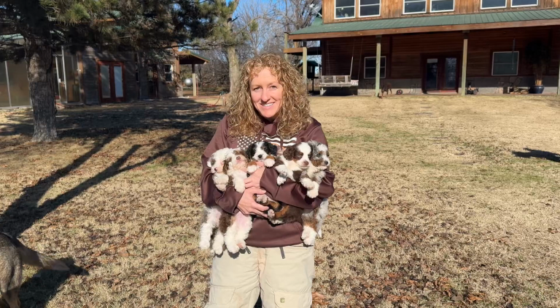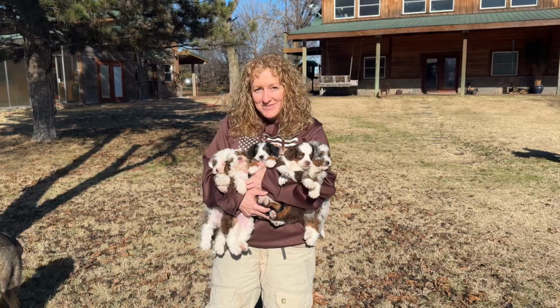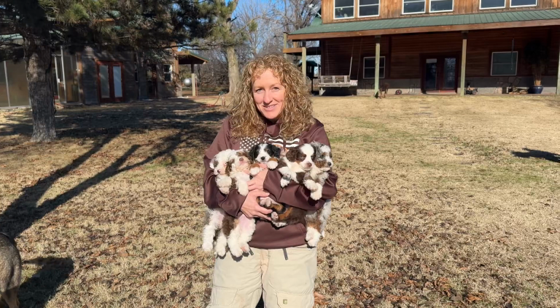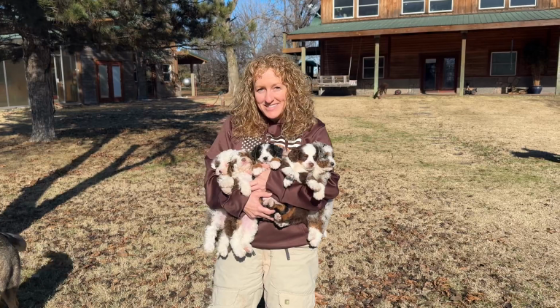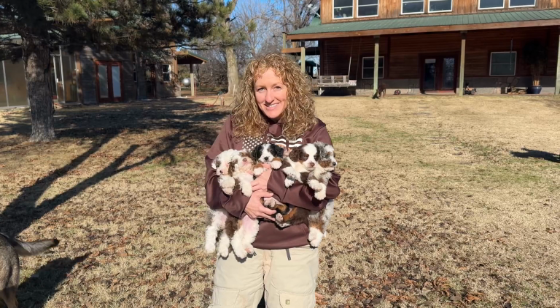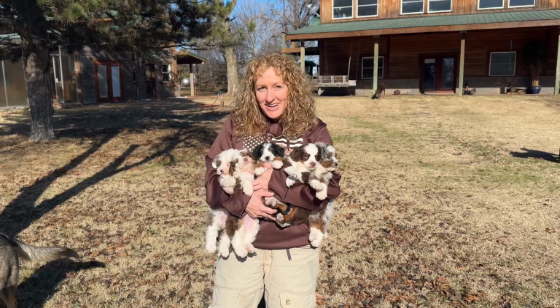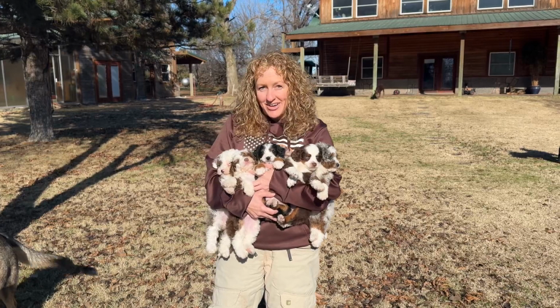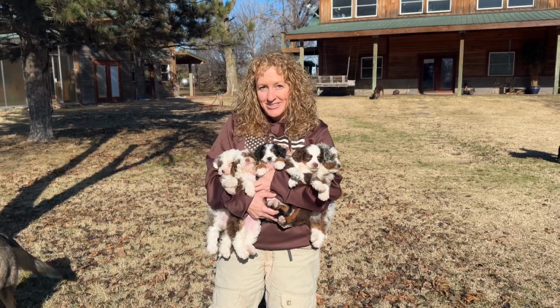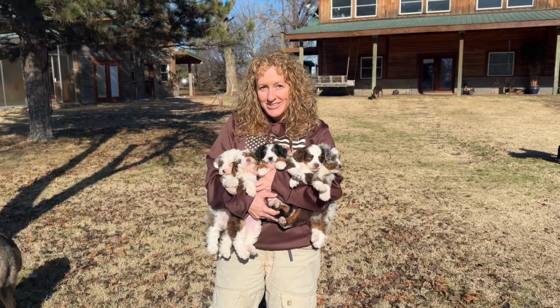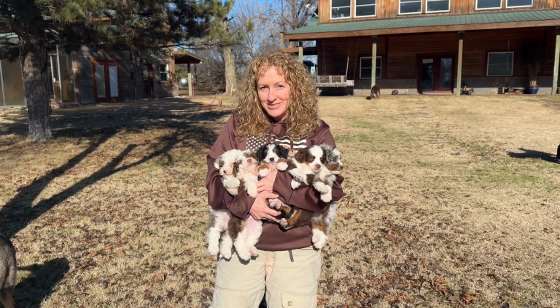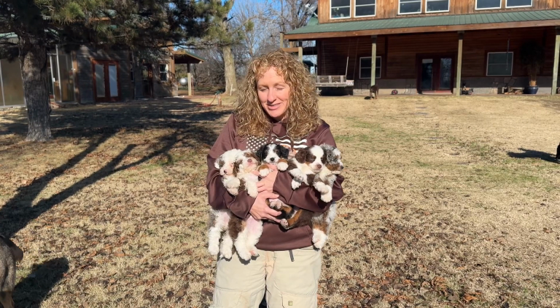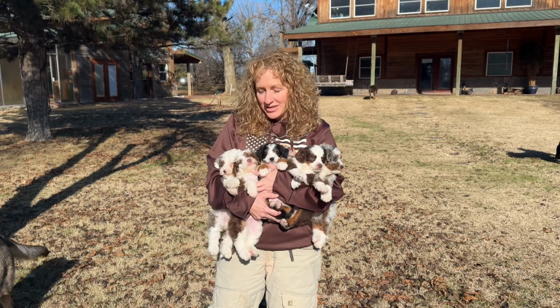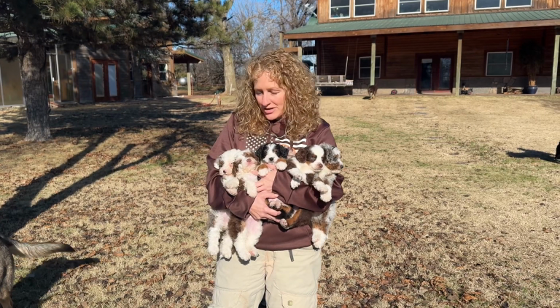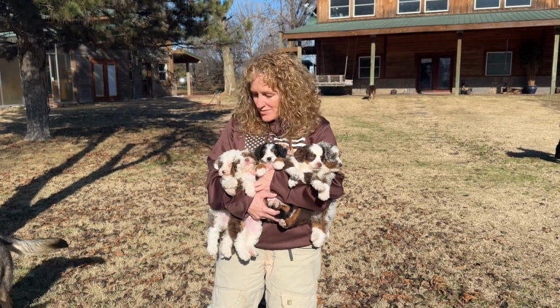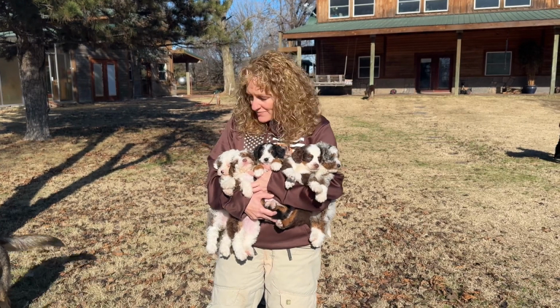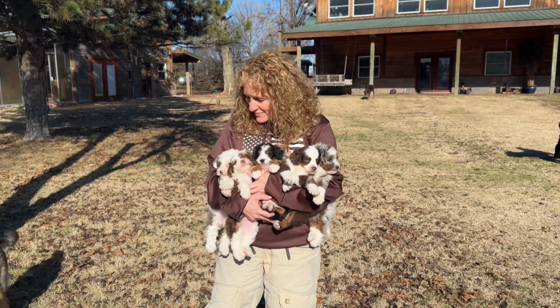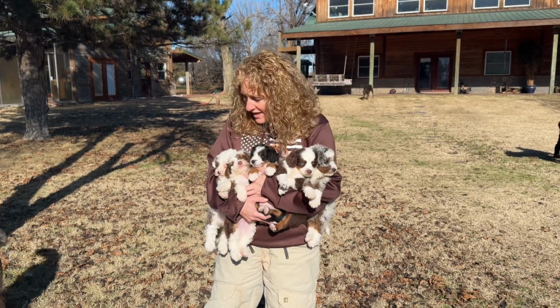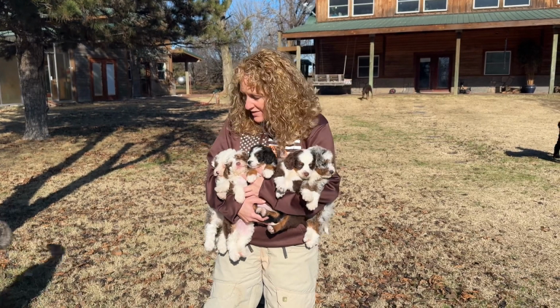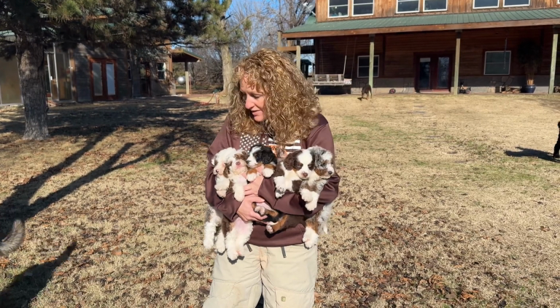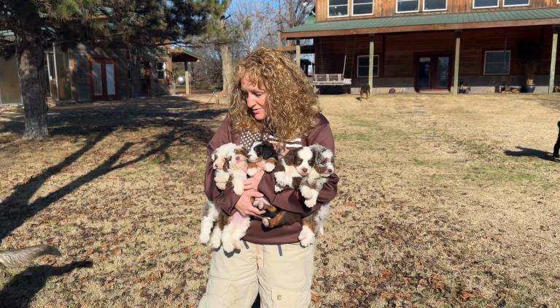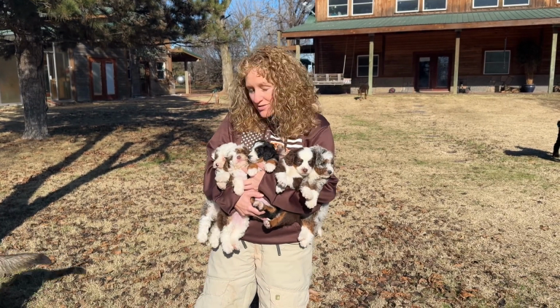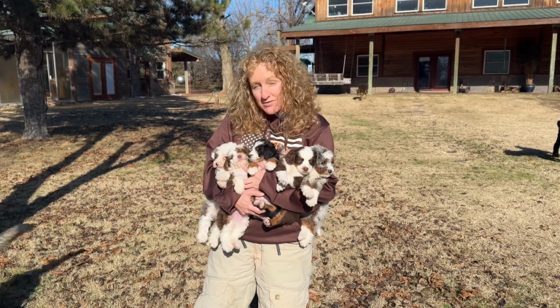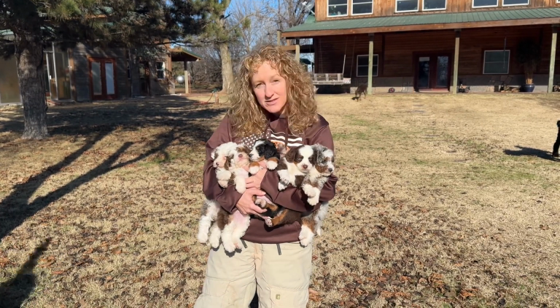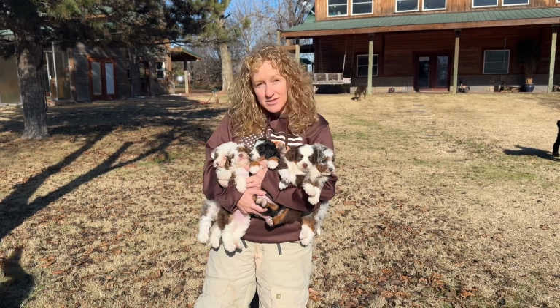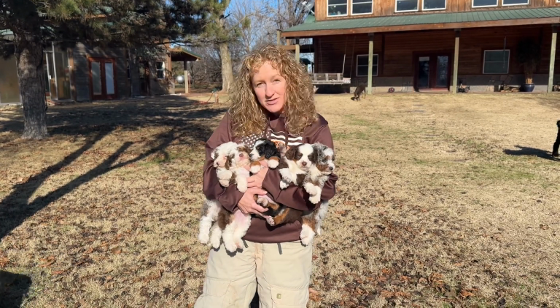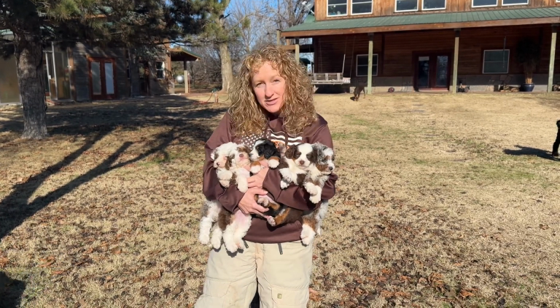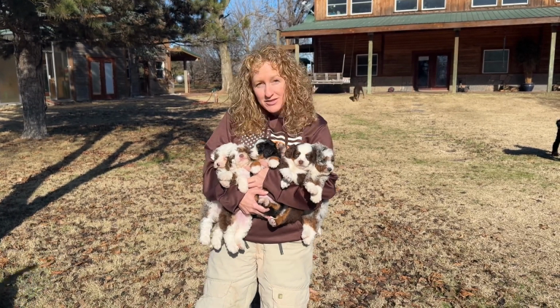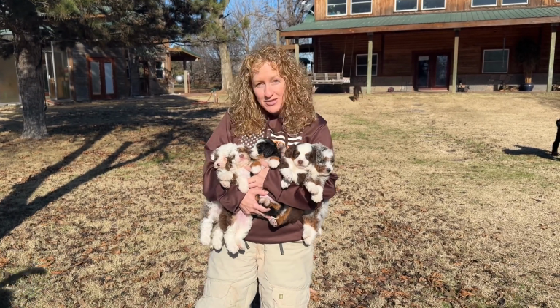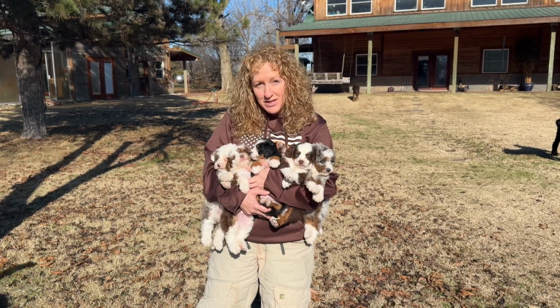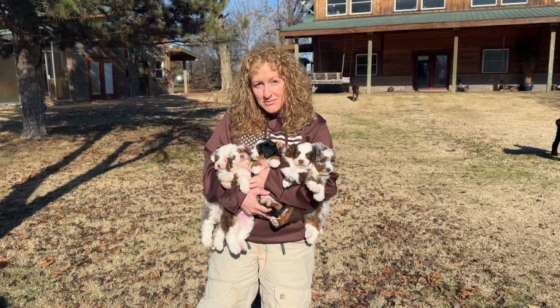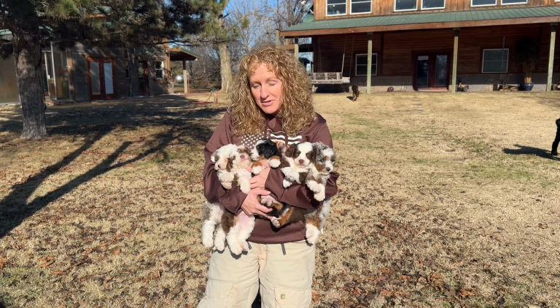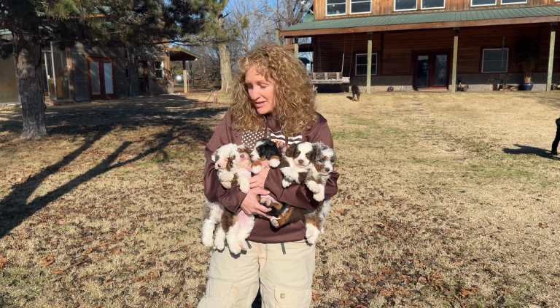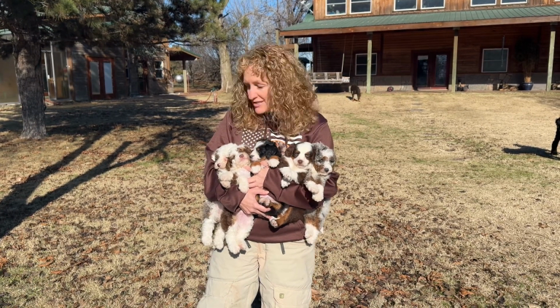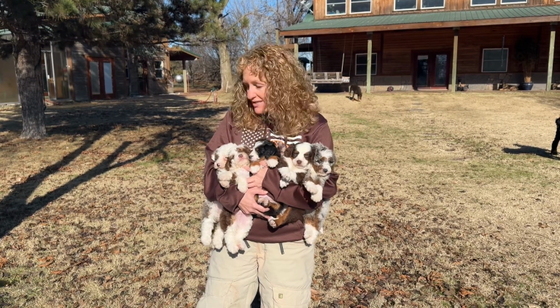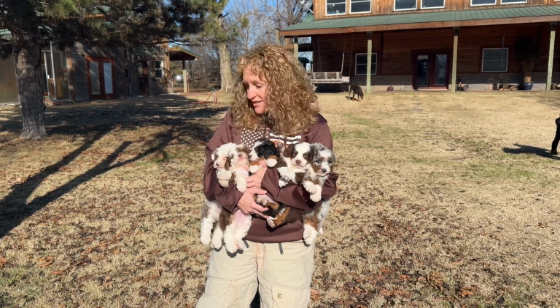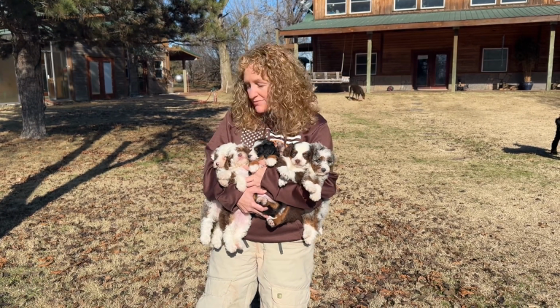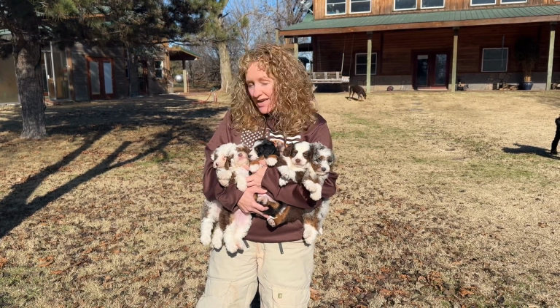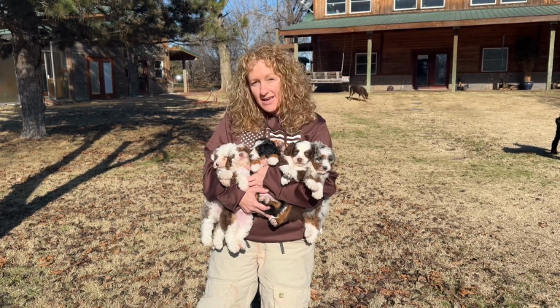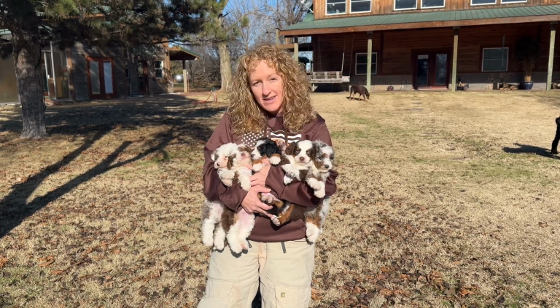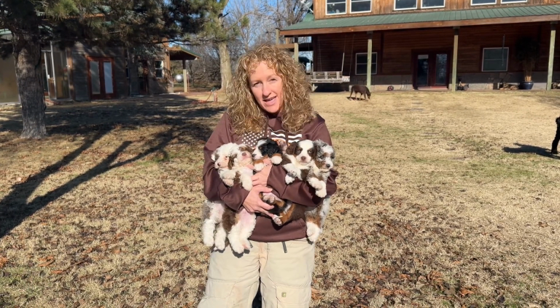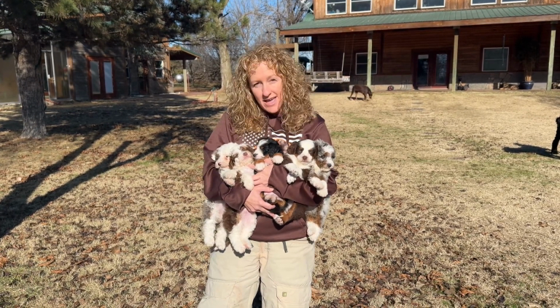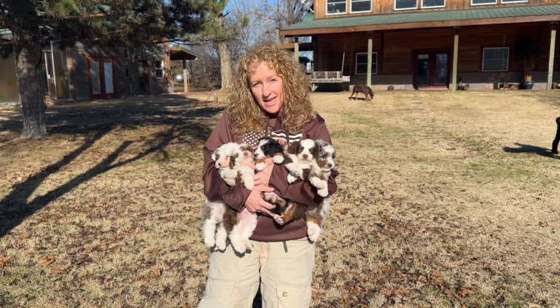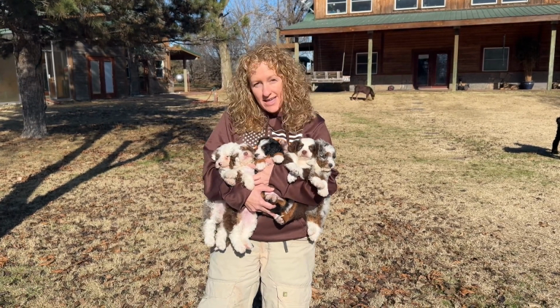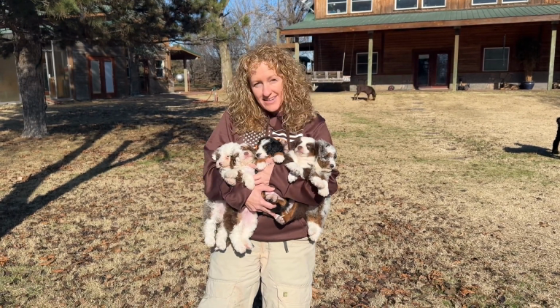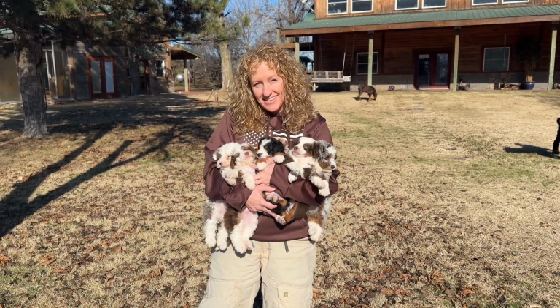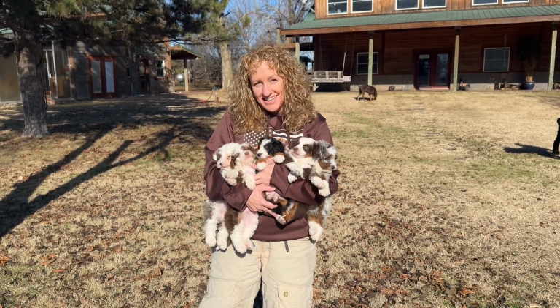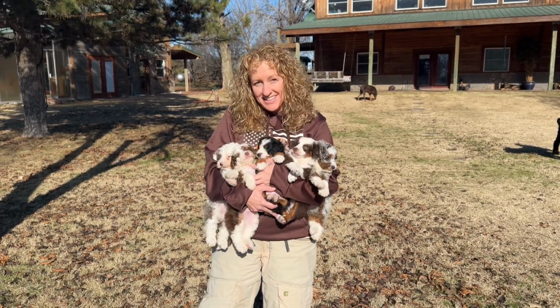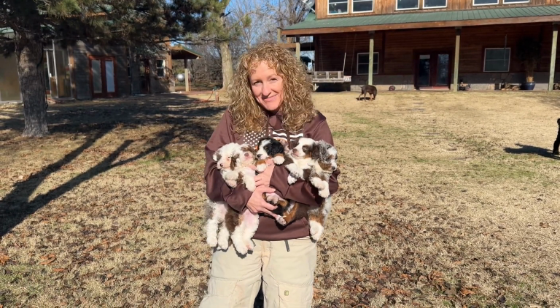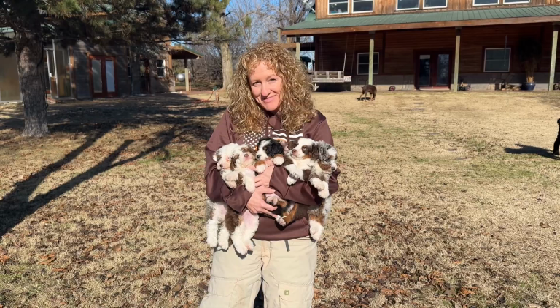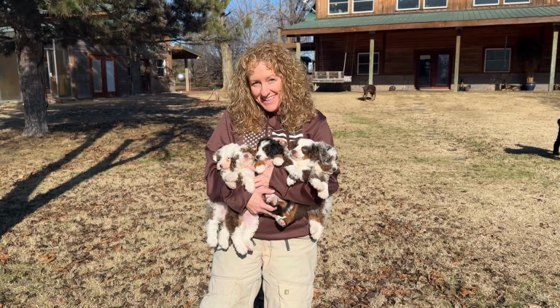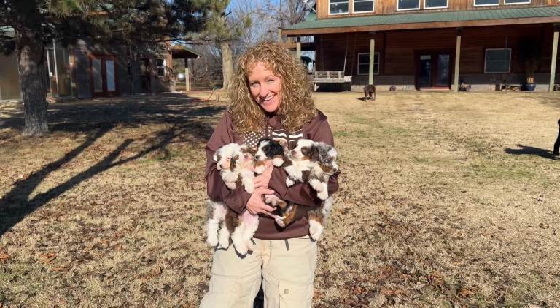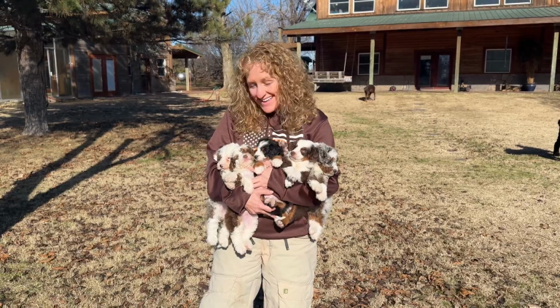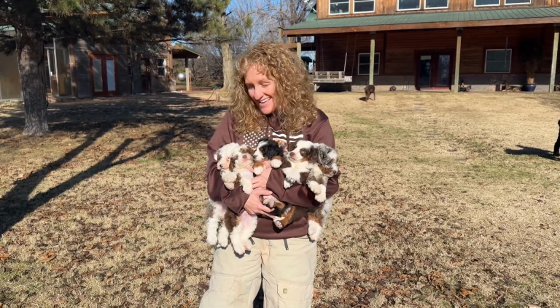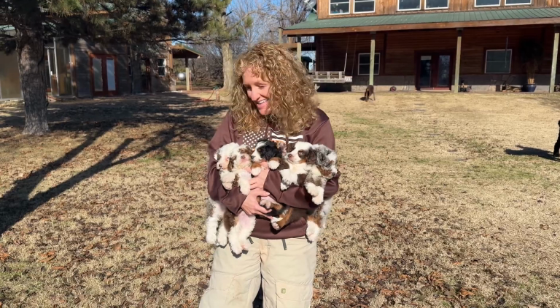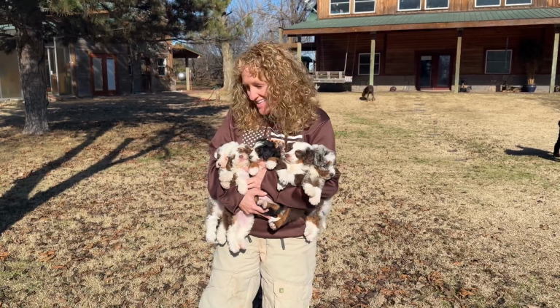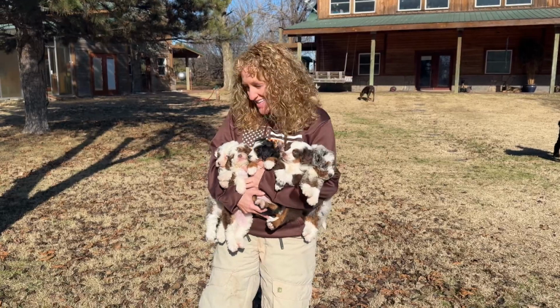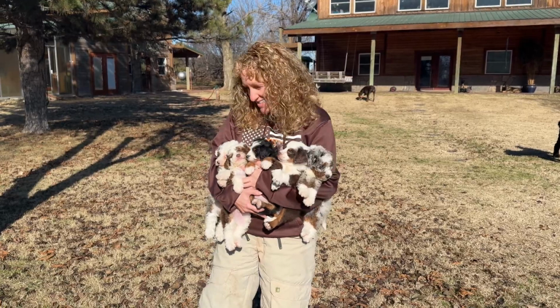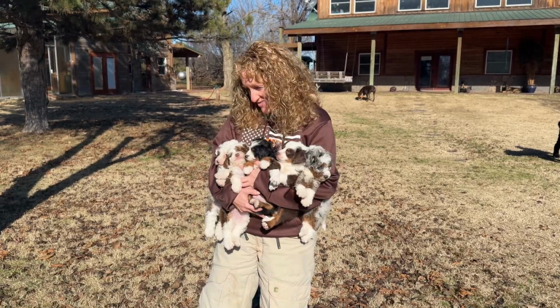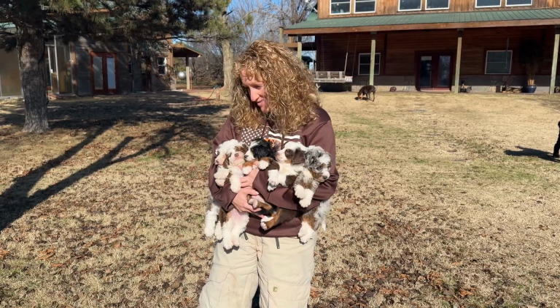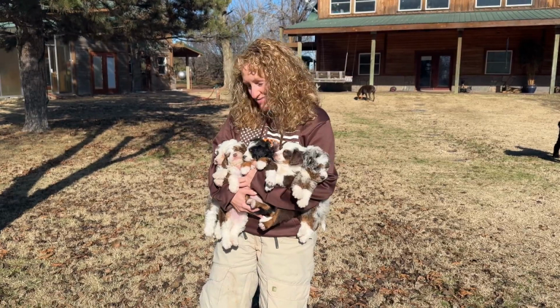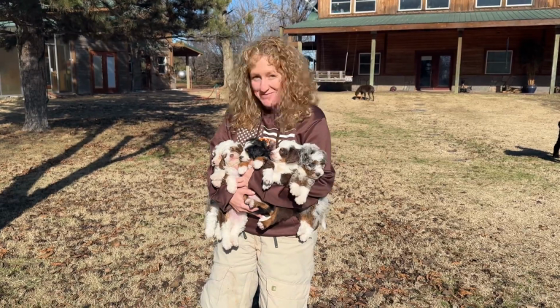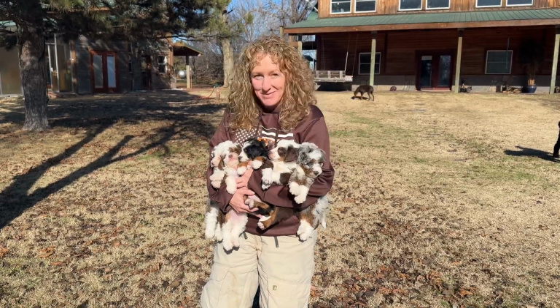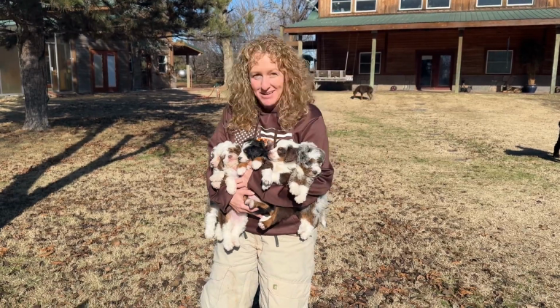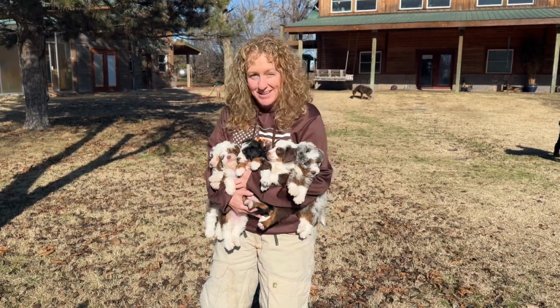This is Reese's Aussiedoodle litter. These are the ones that are still available. I'm going to set them down and let them play. They're already playing.